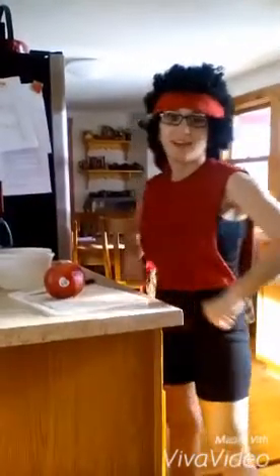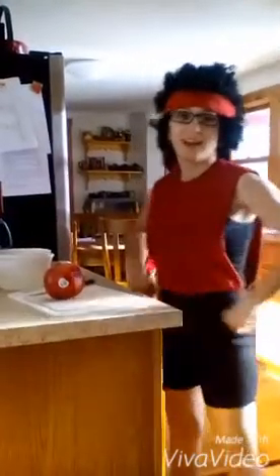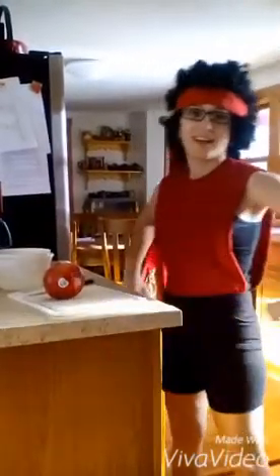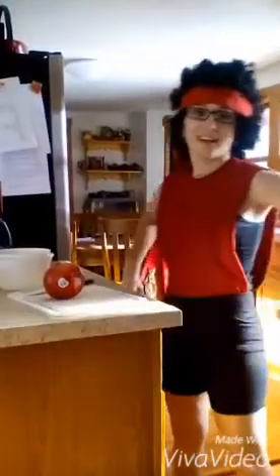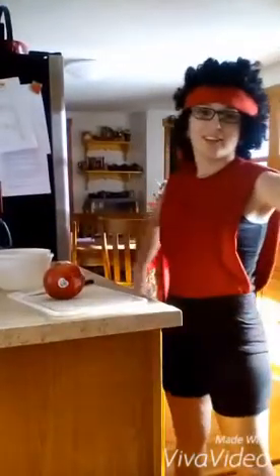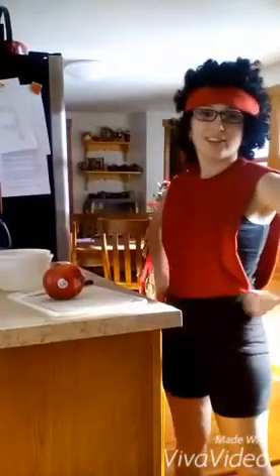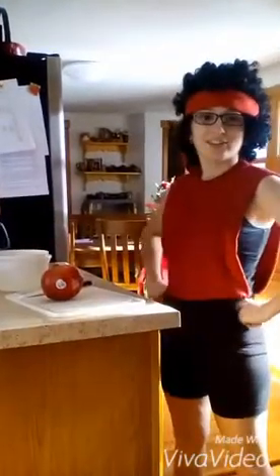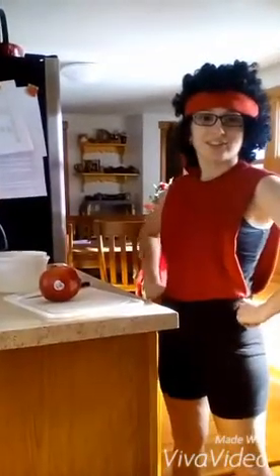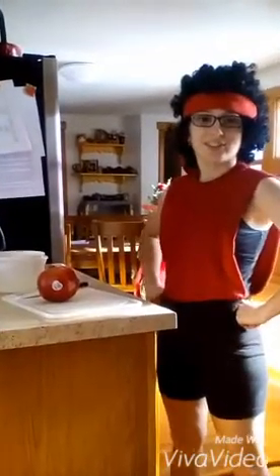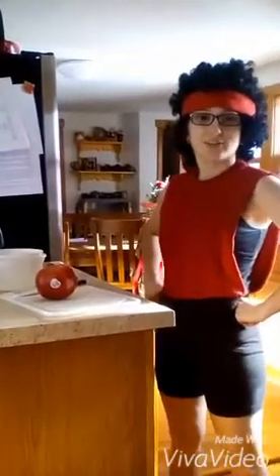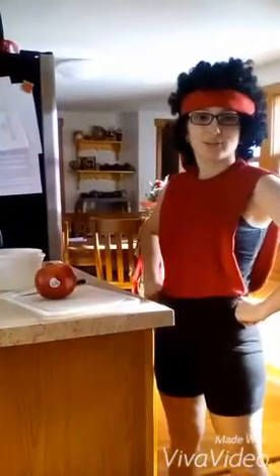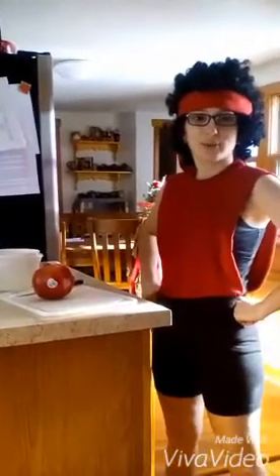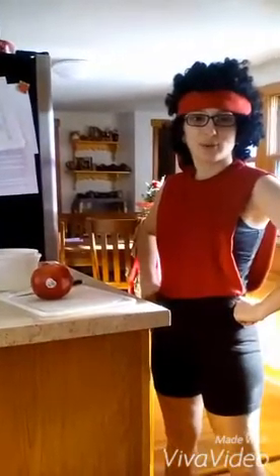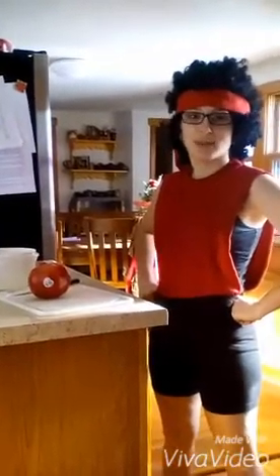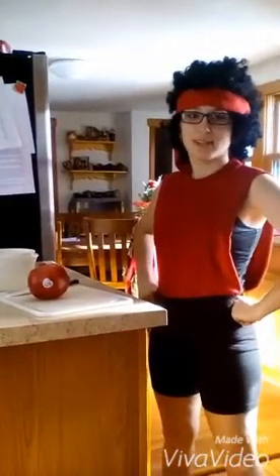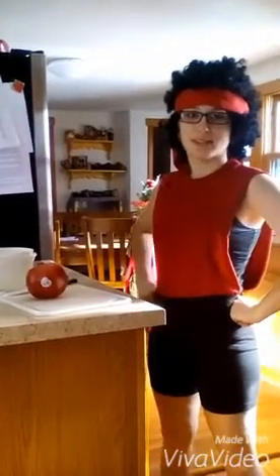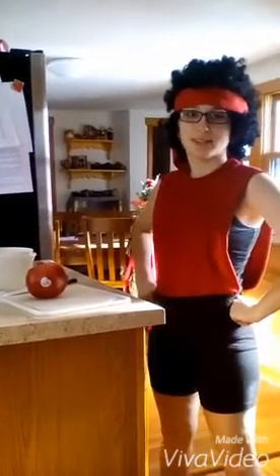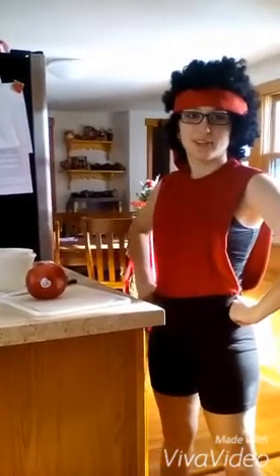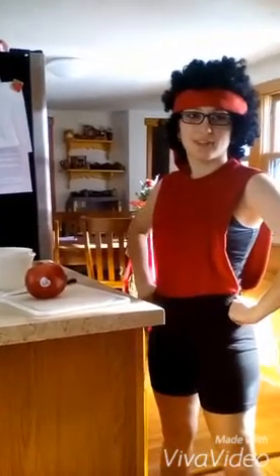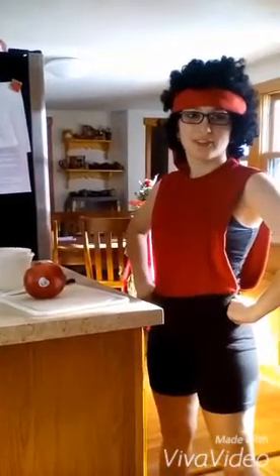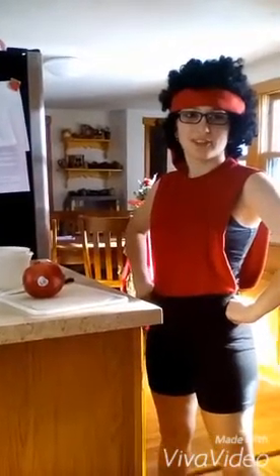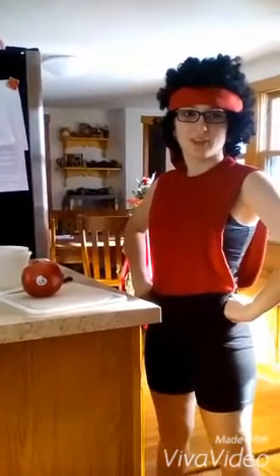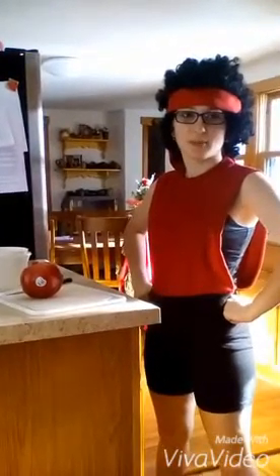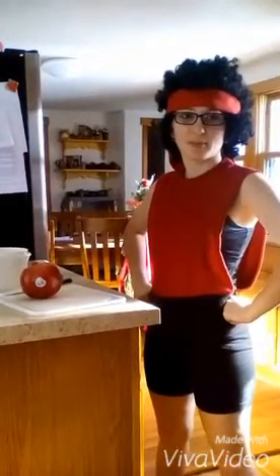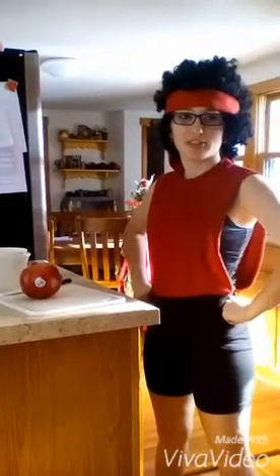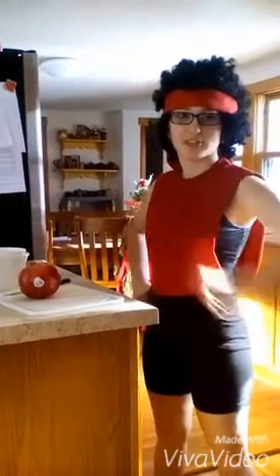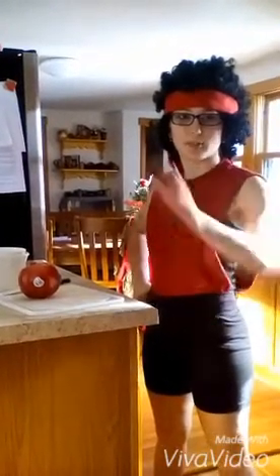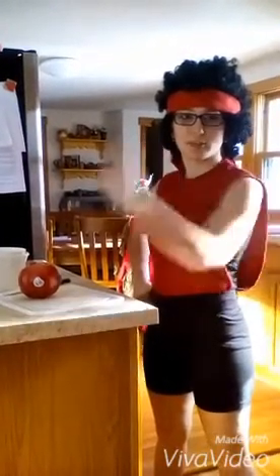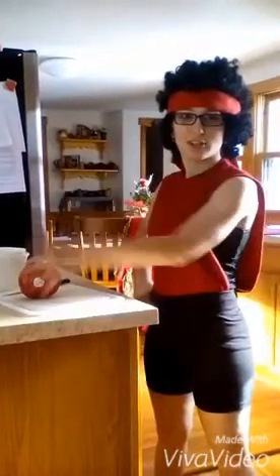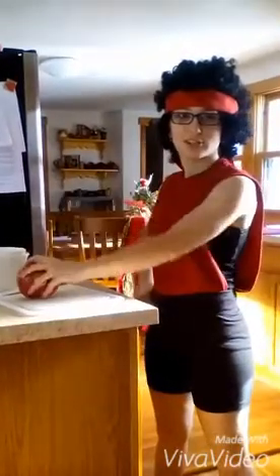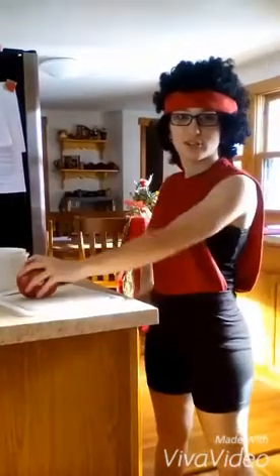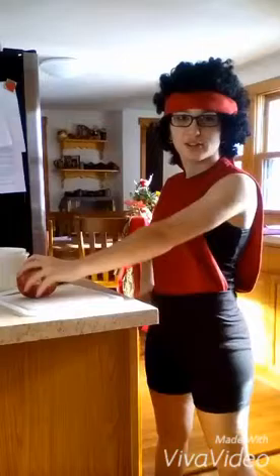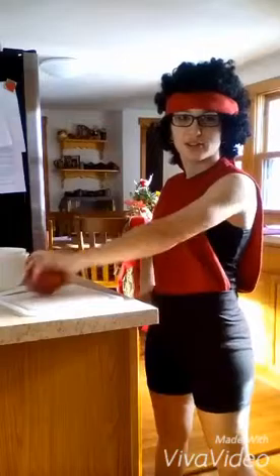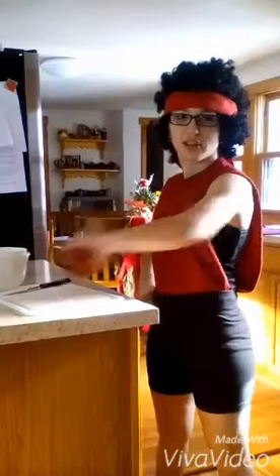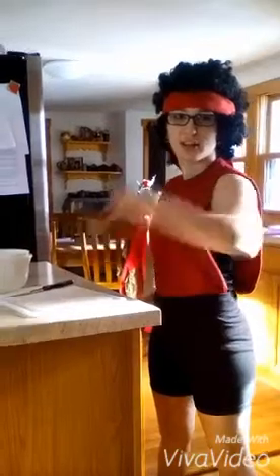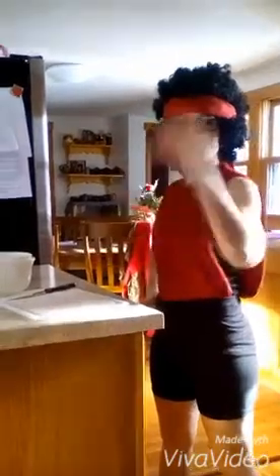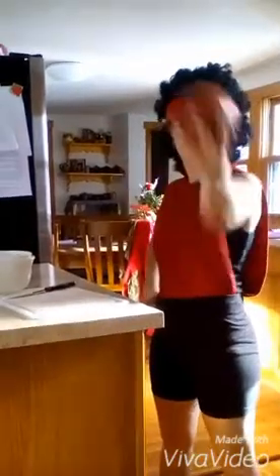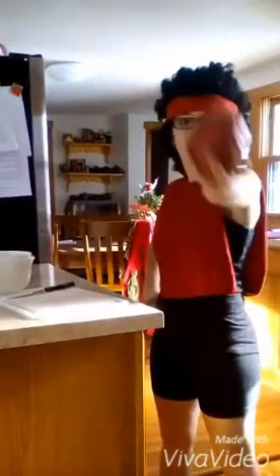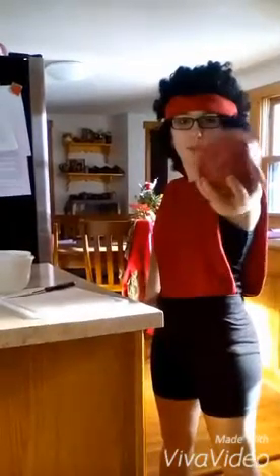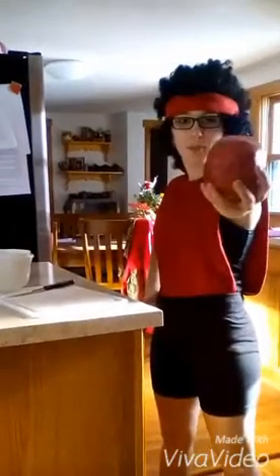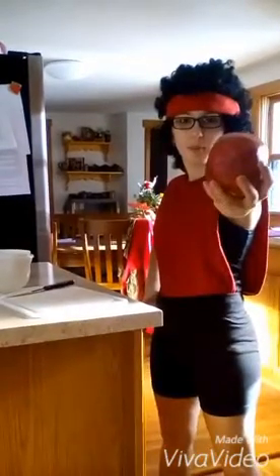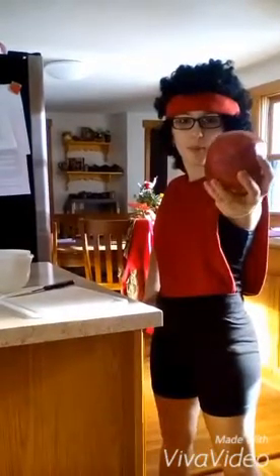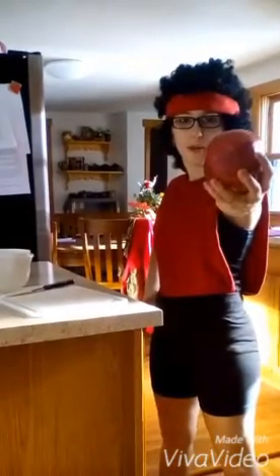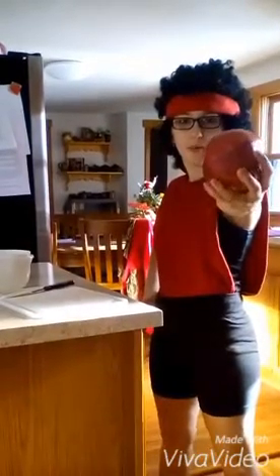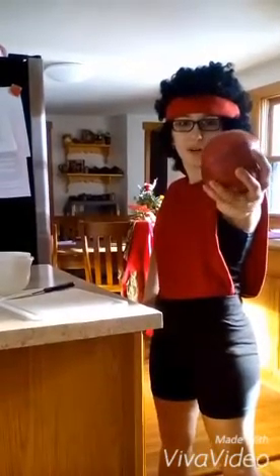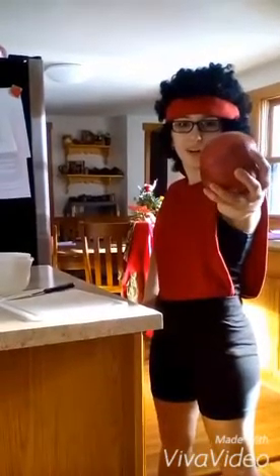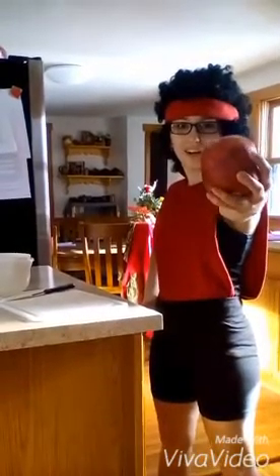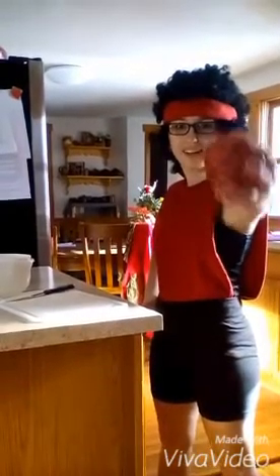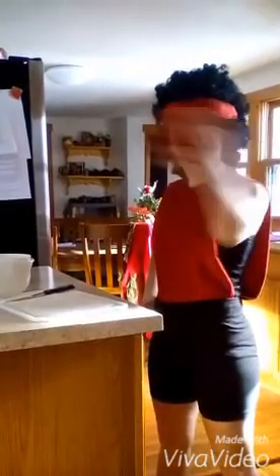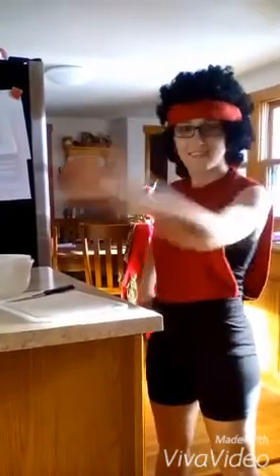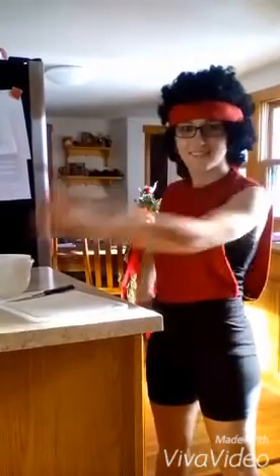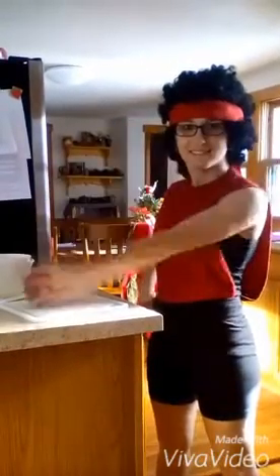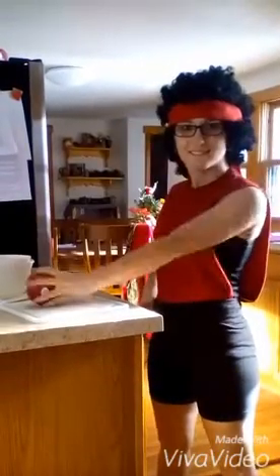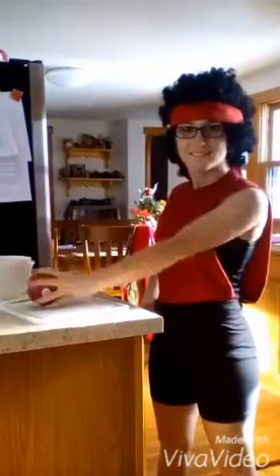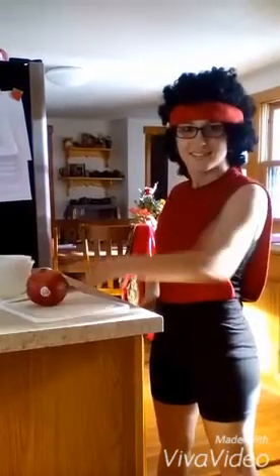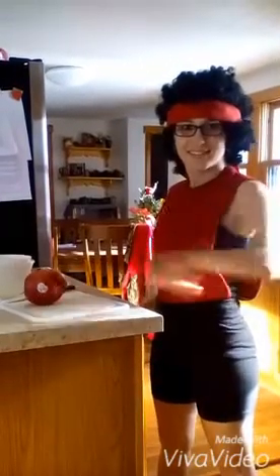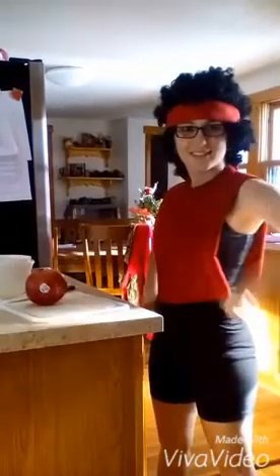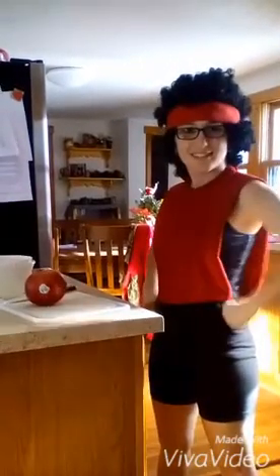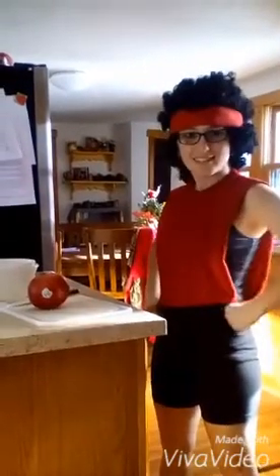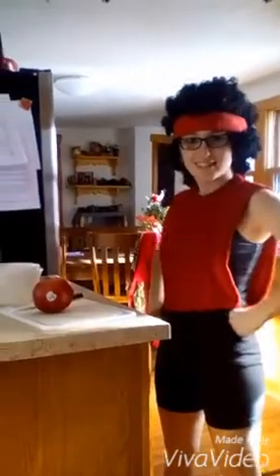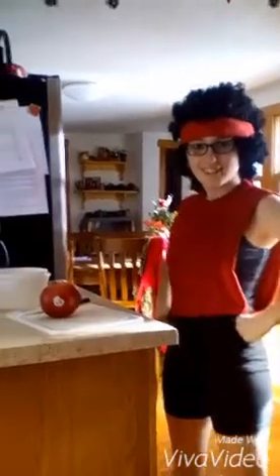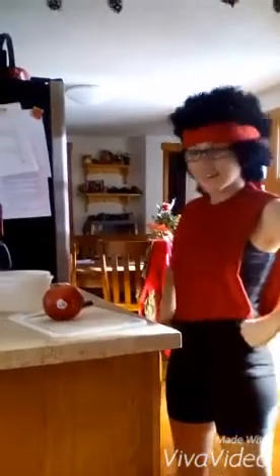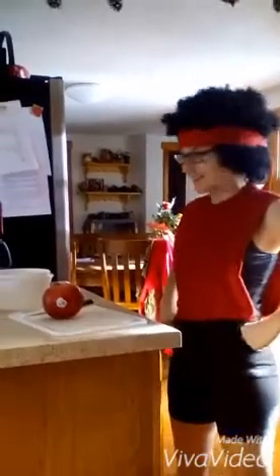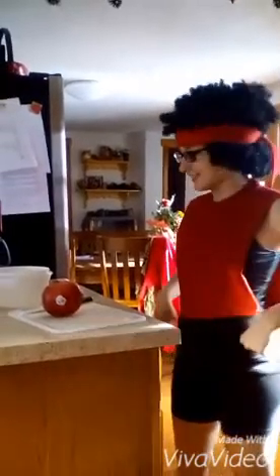Hi, this is Ruby. Sapphire's on a mission, so I'm going to show you how to chop up a pomegranate. Let's get started.